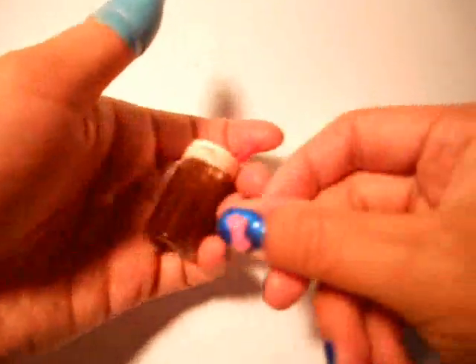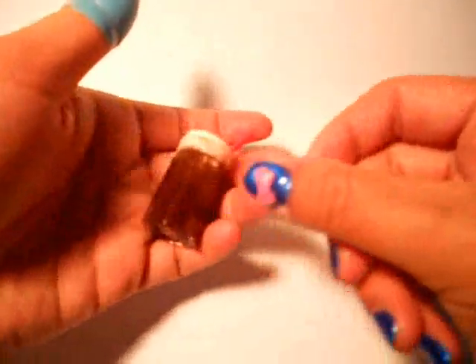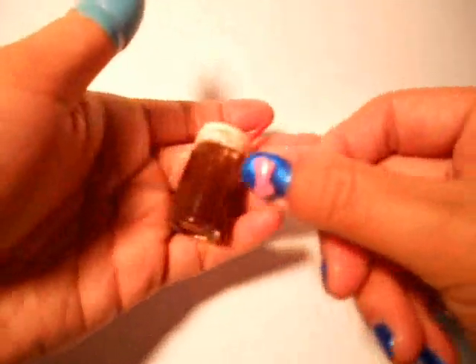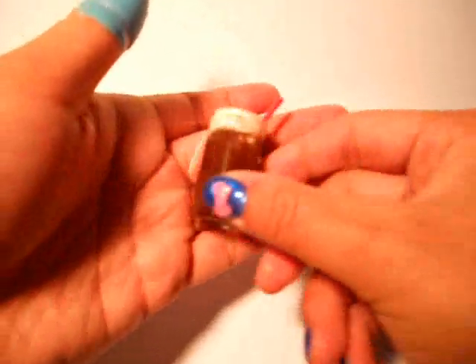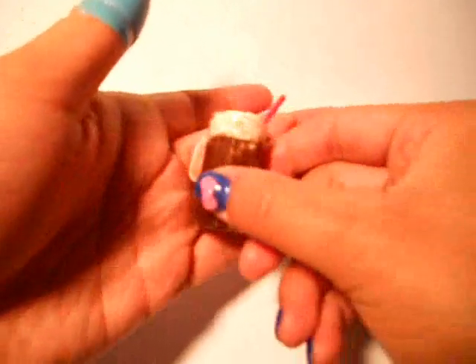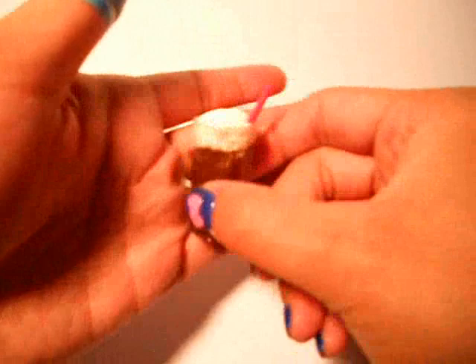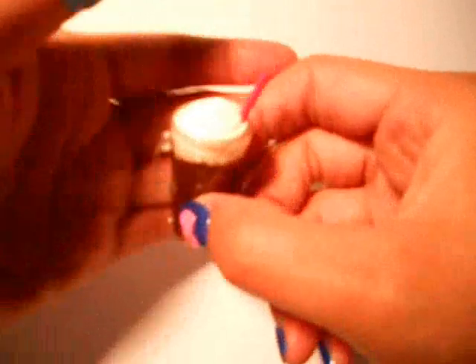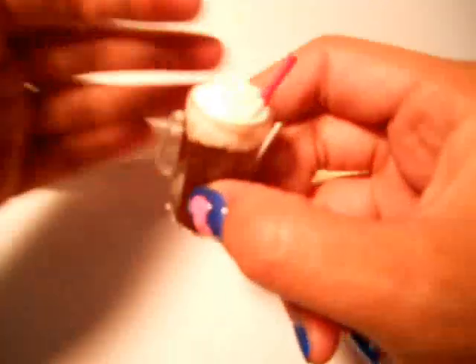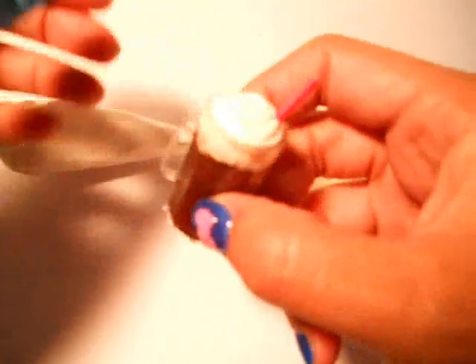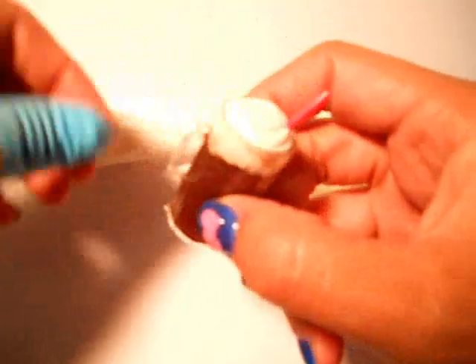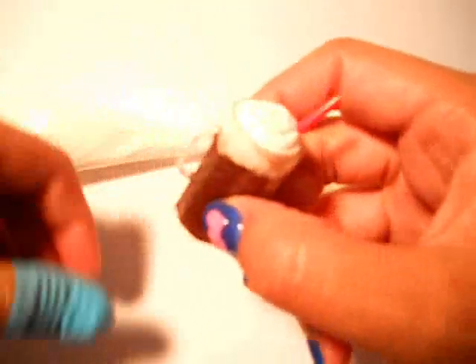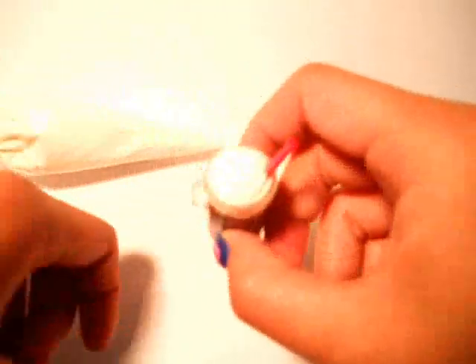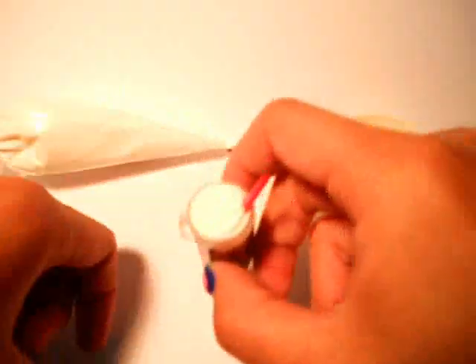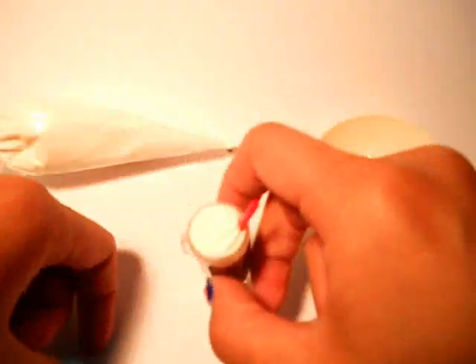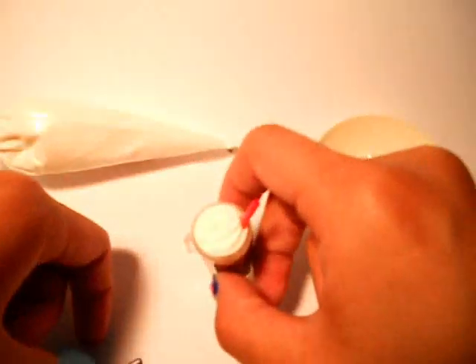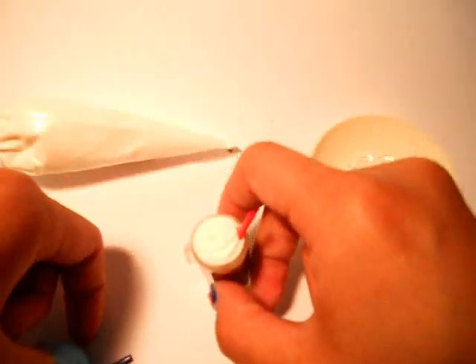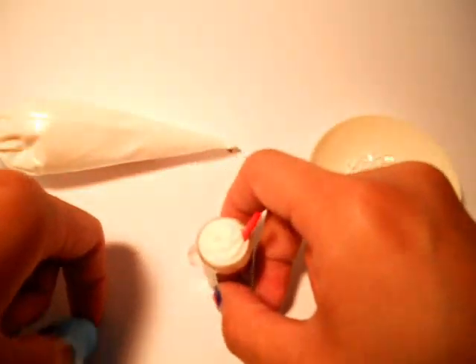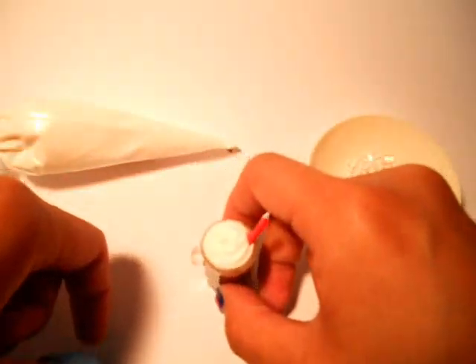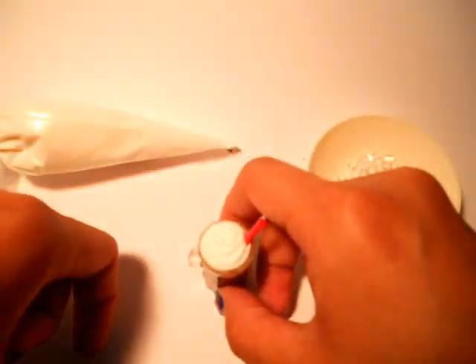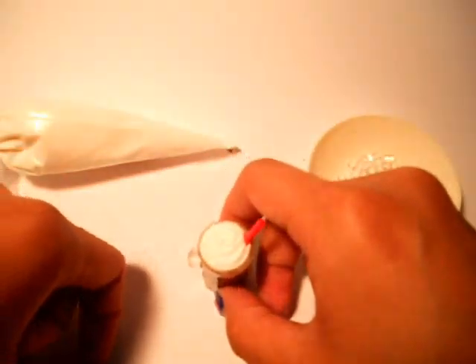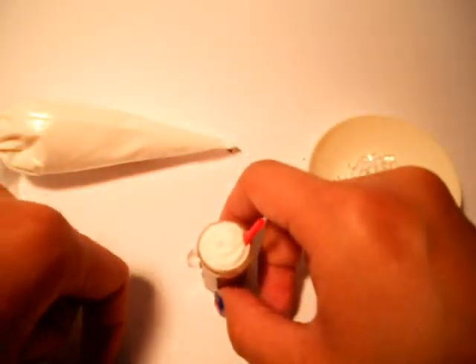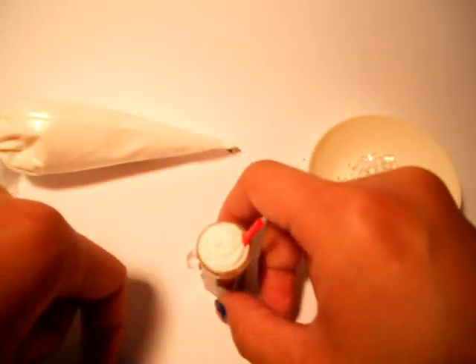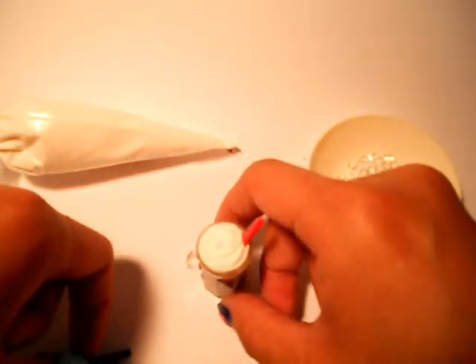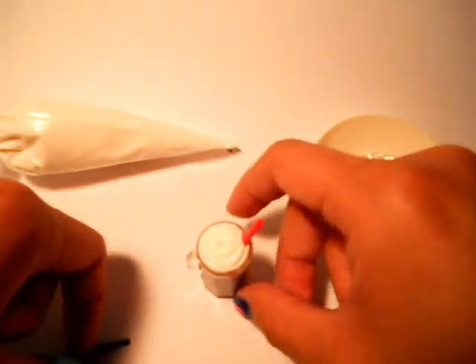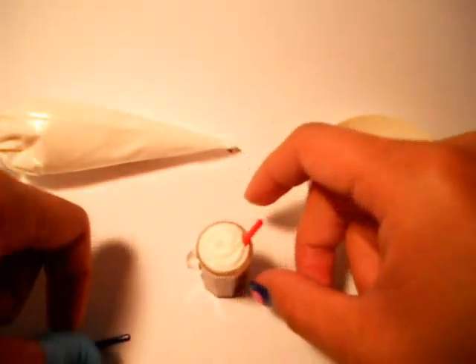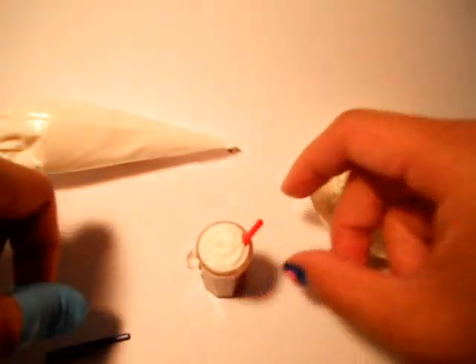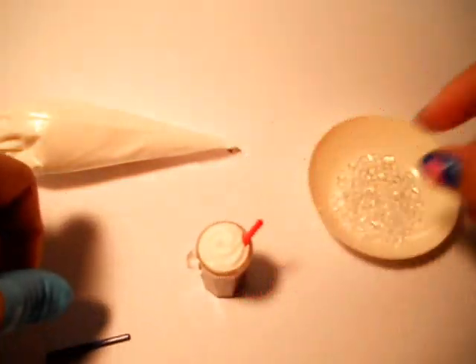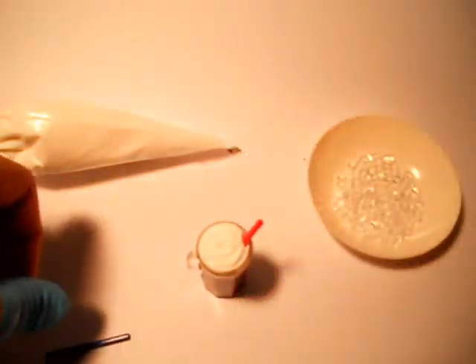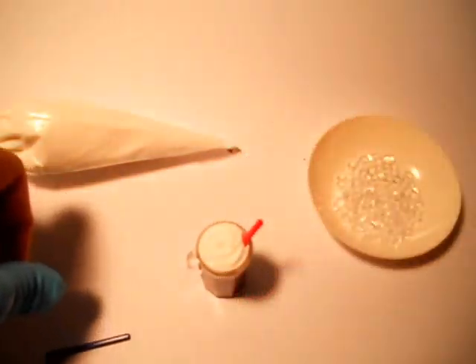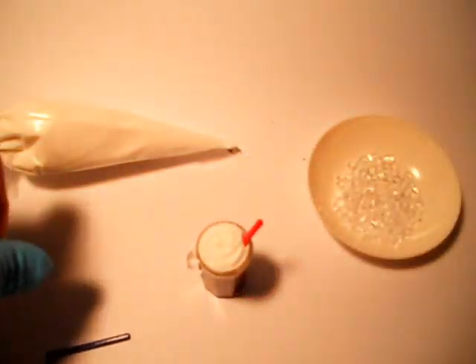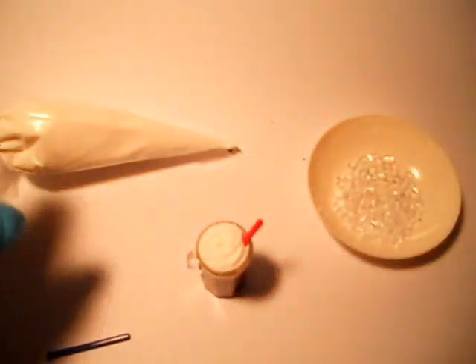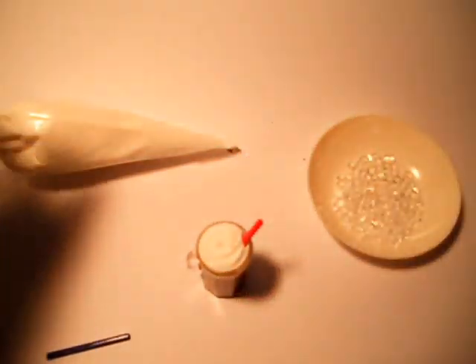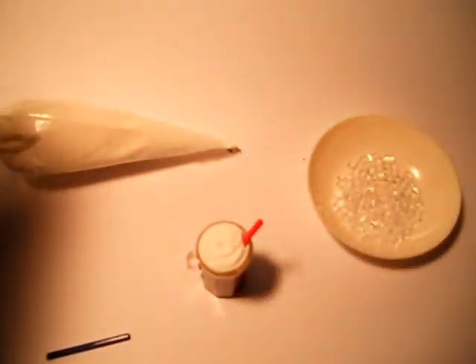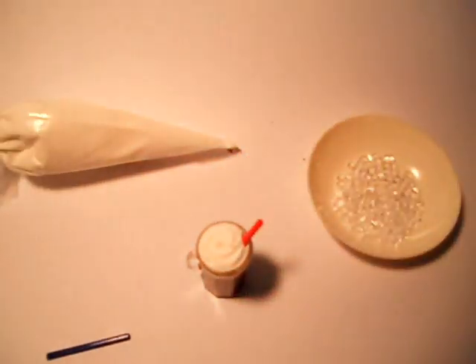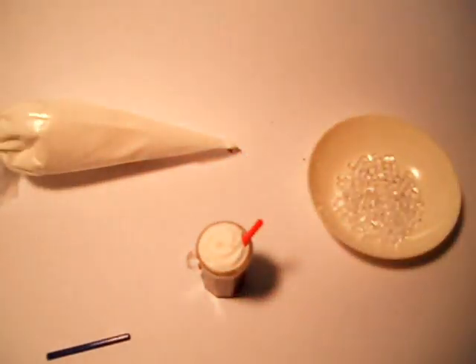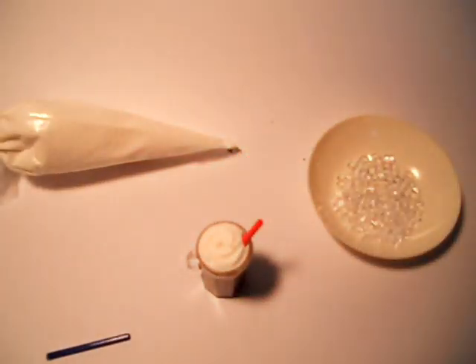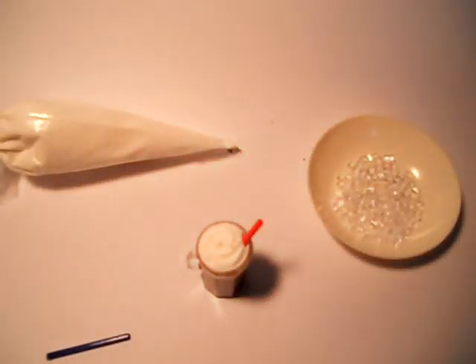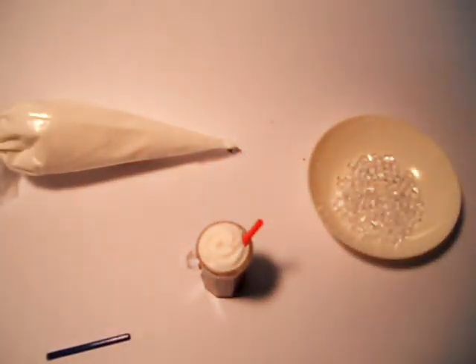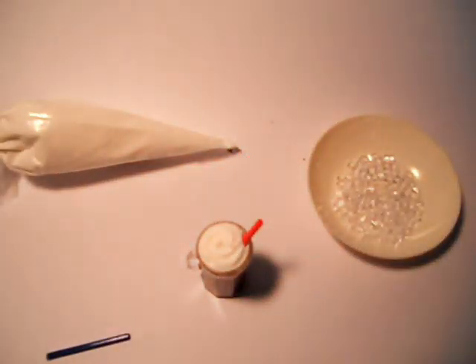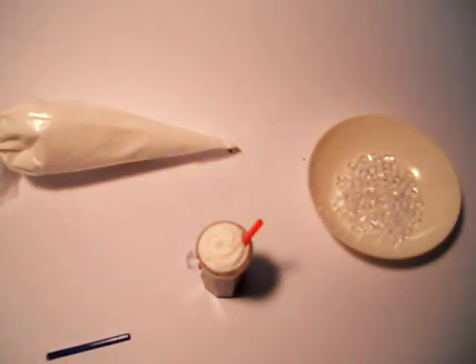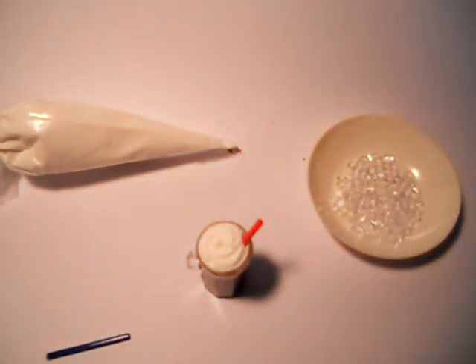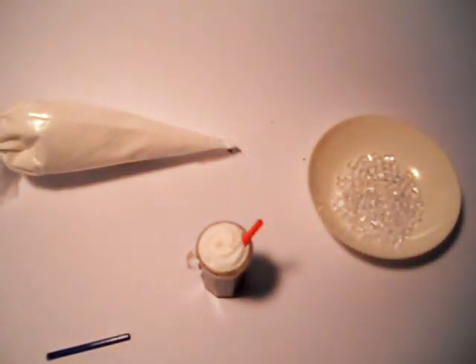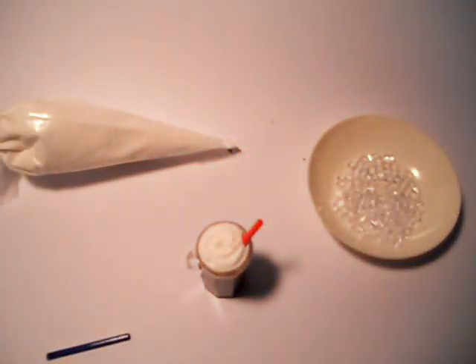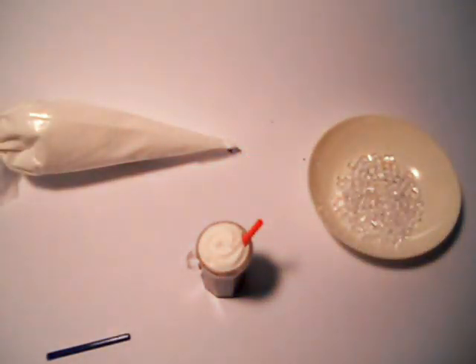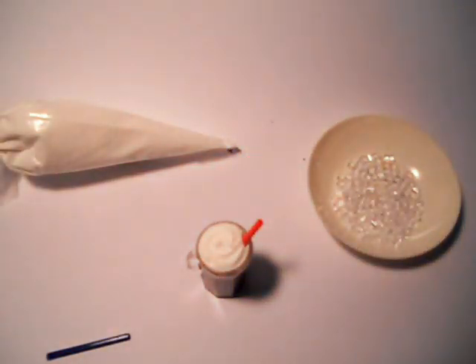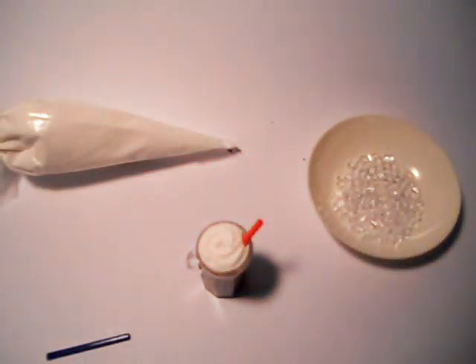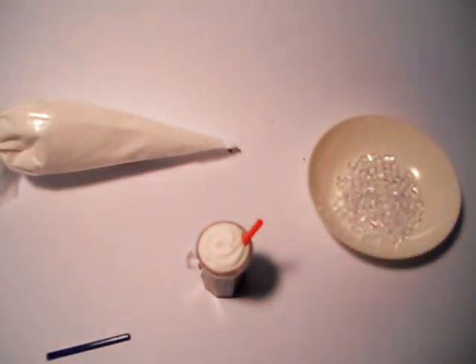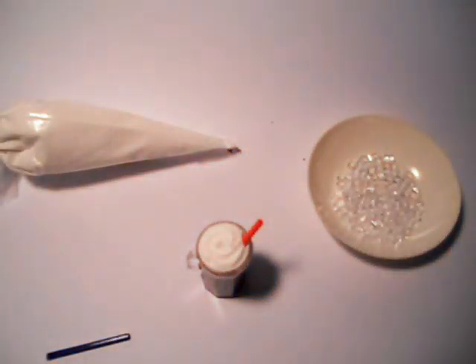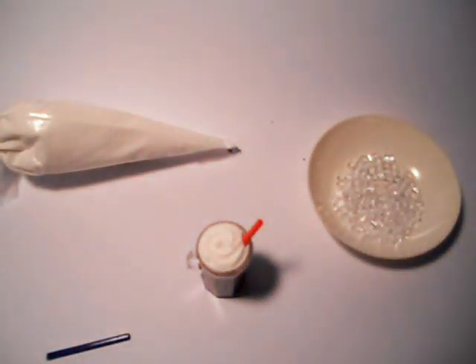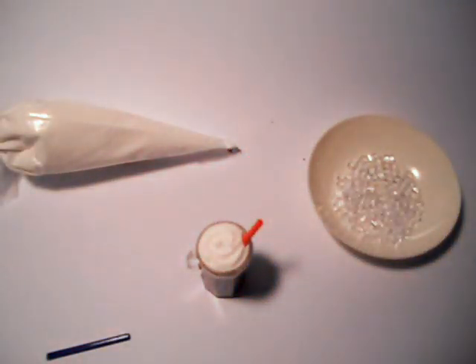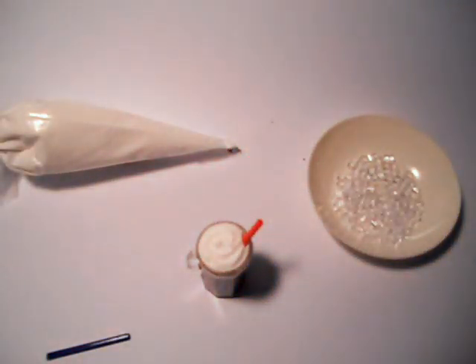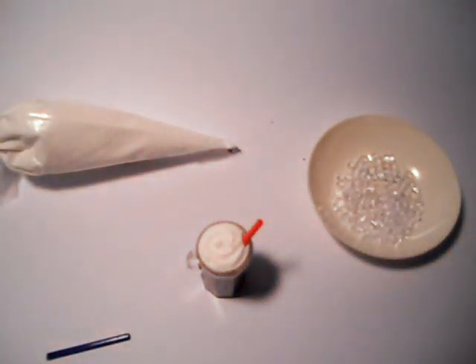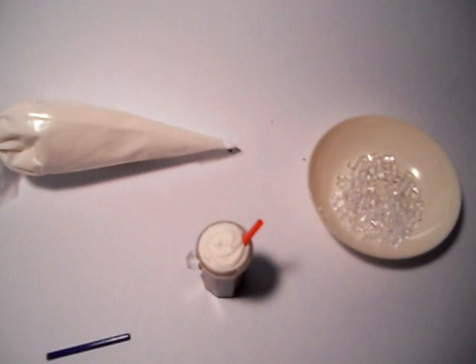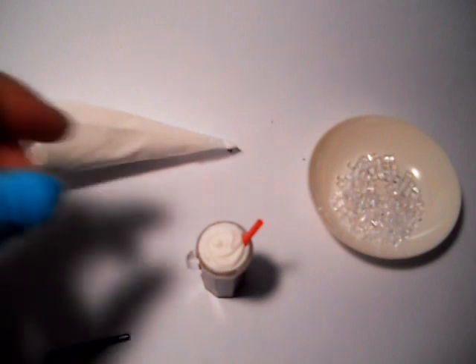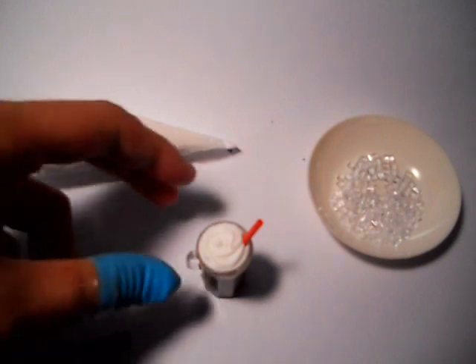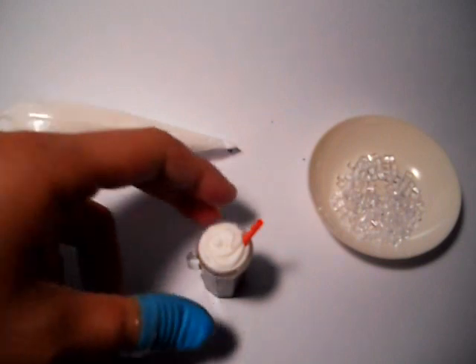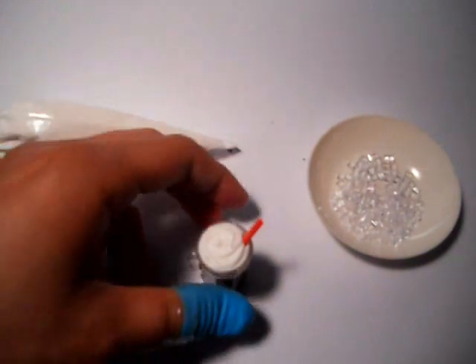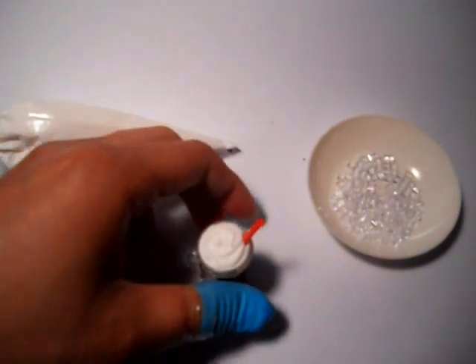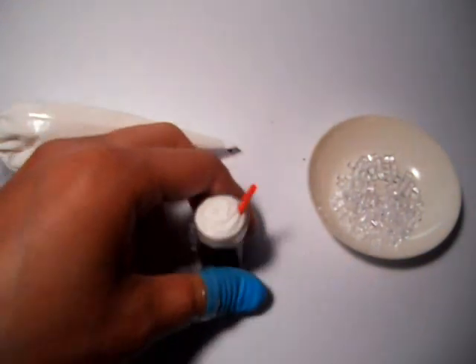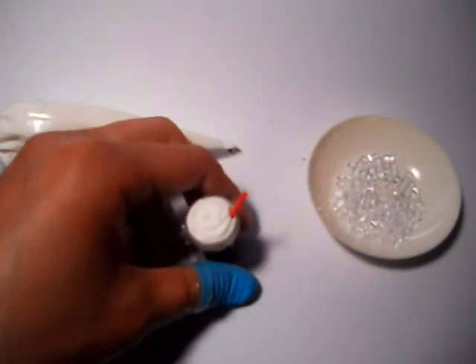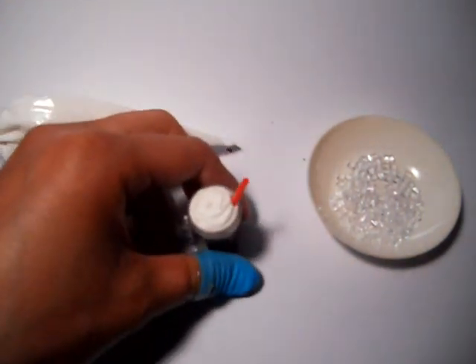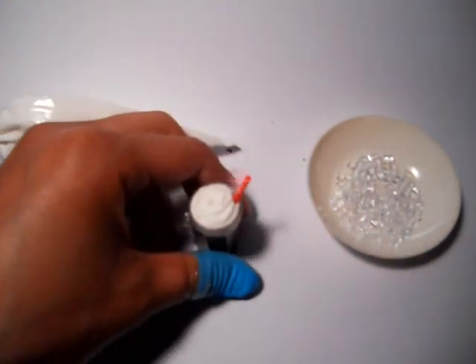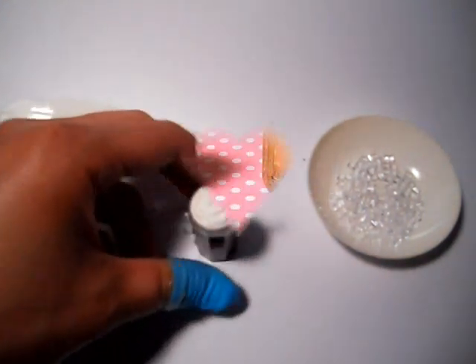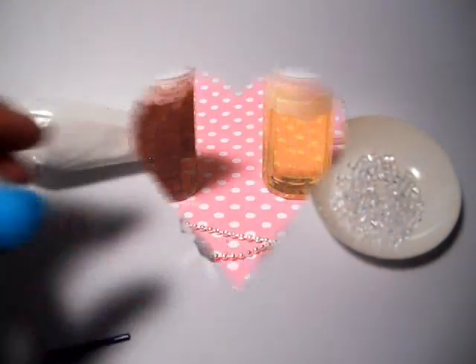To make a pendant, all you need is a jump ring. Alright guys, enjoy, bye!